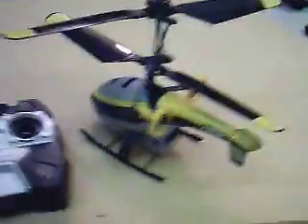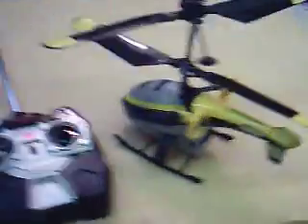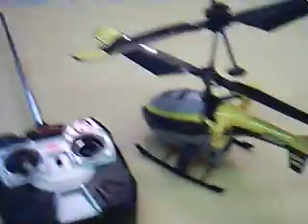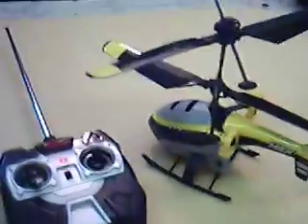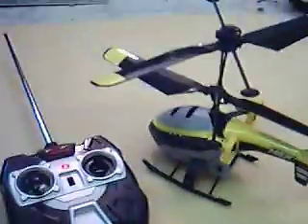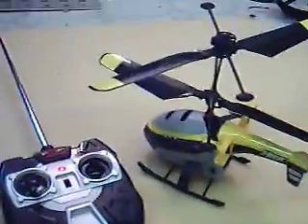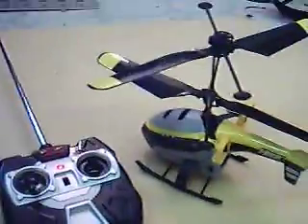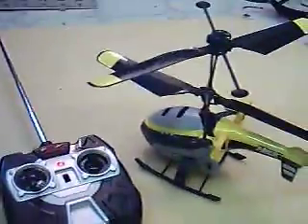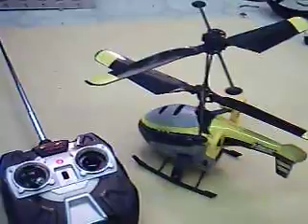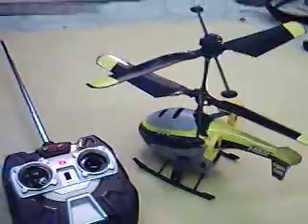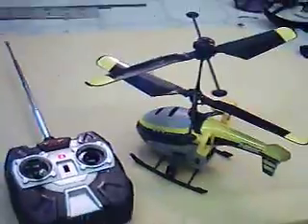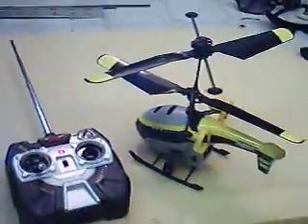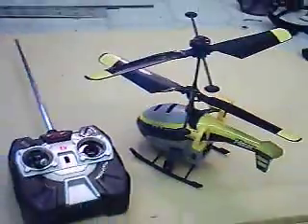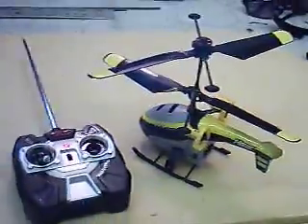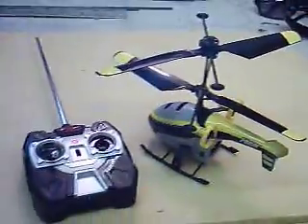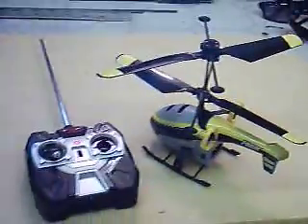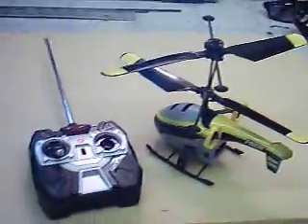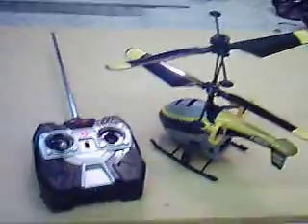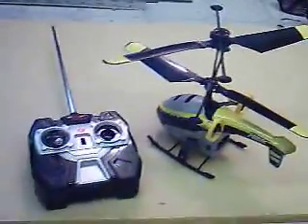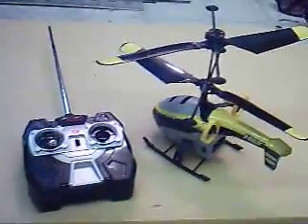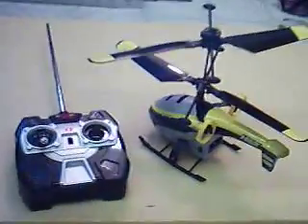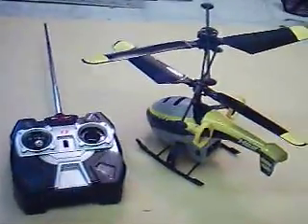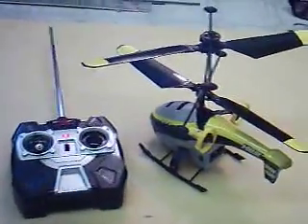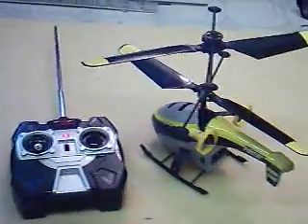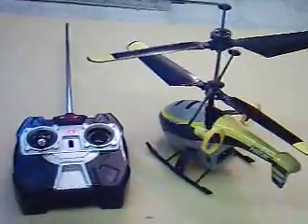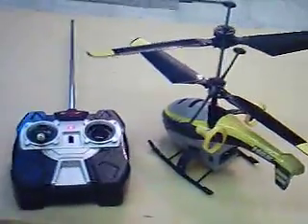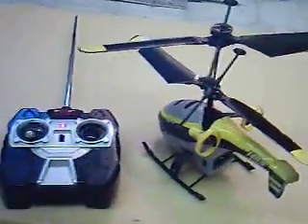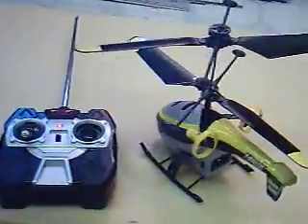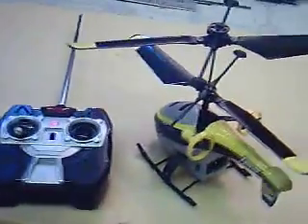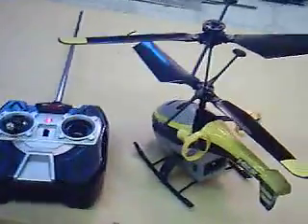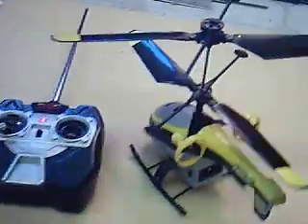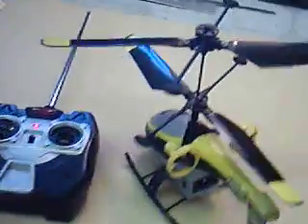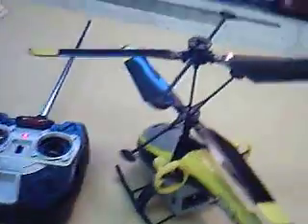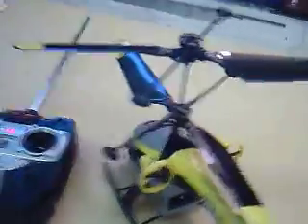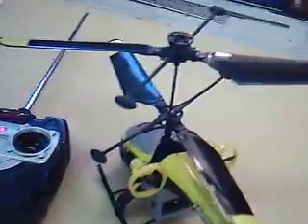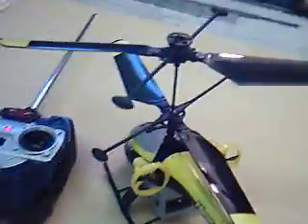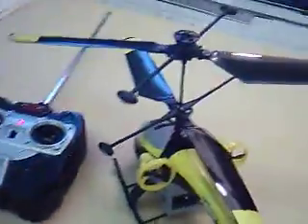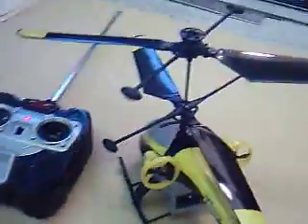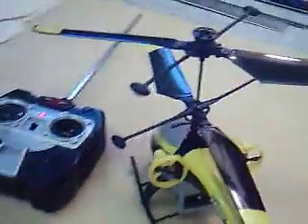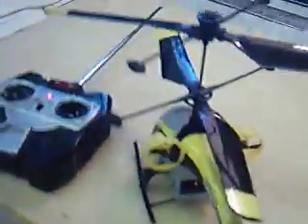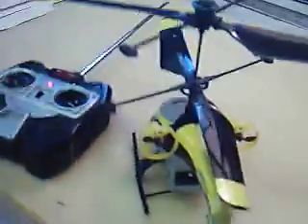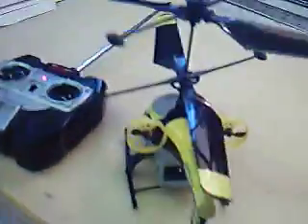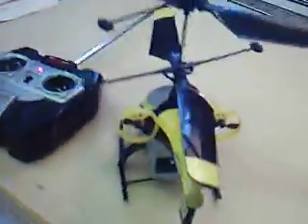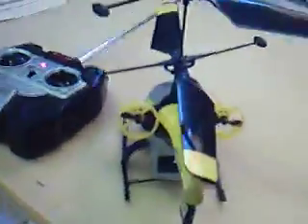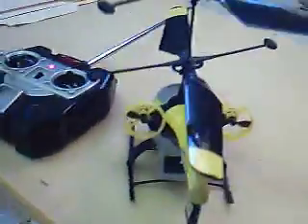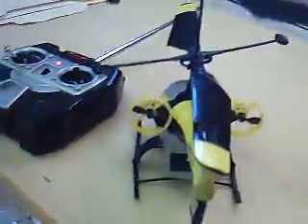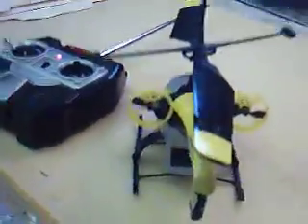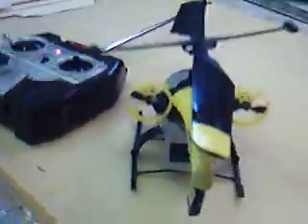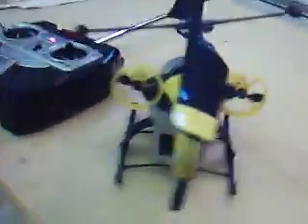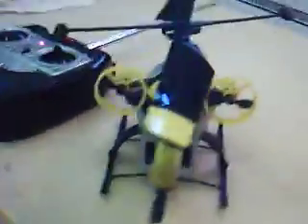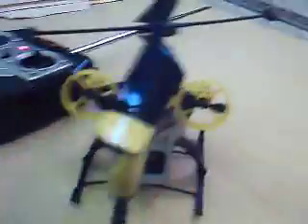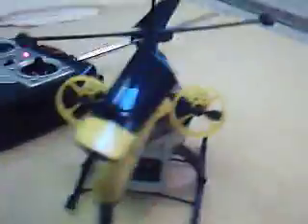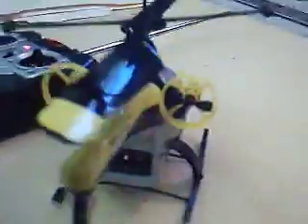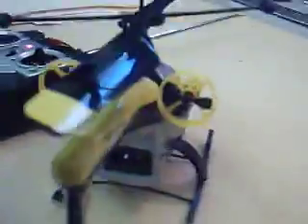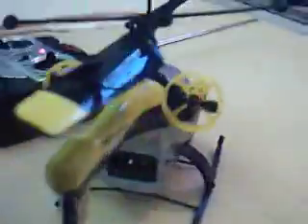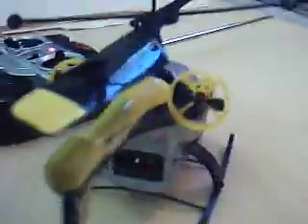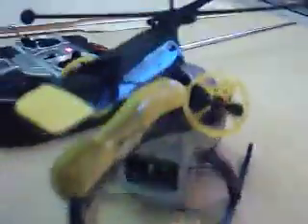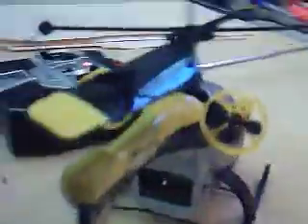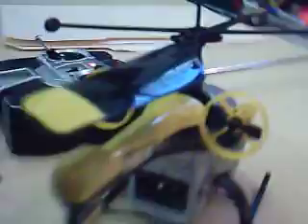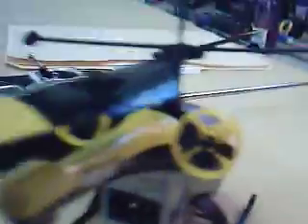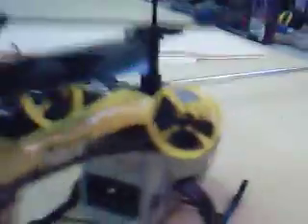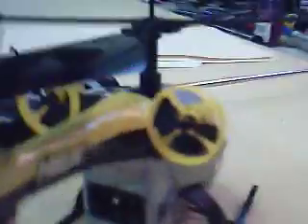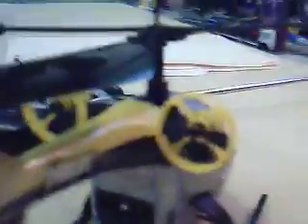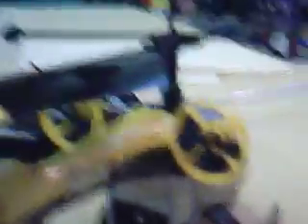So, without further ado, let's fly the little Helix again. I just thought I'd give you a little idea of what it all looks like.